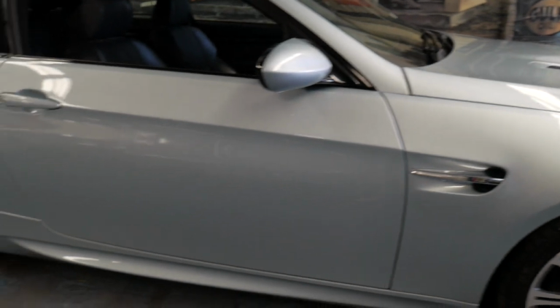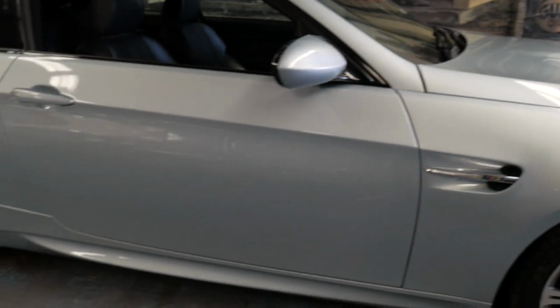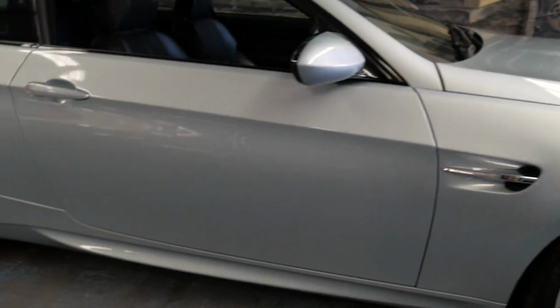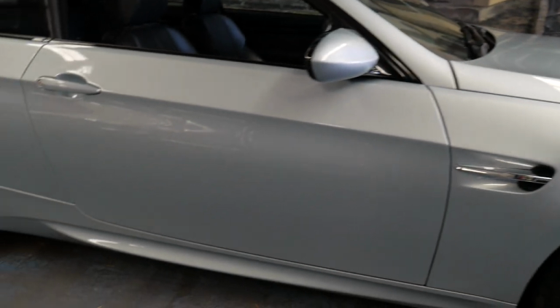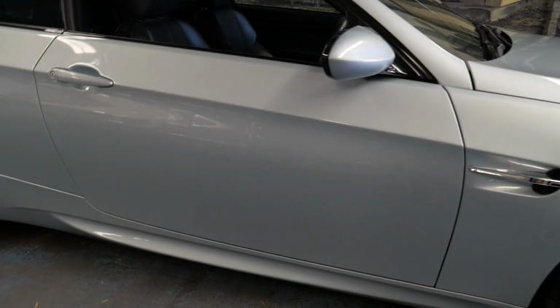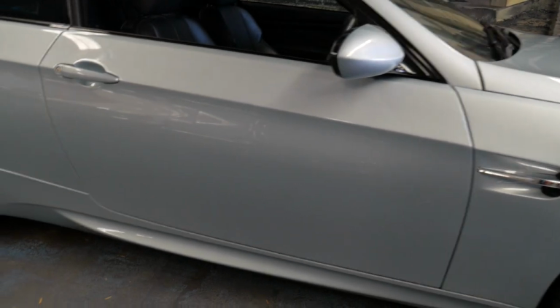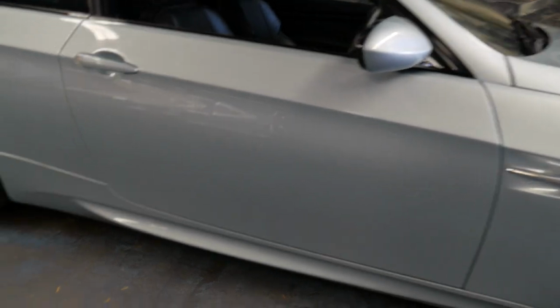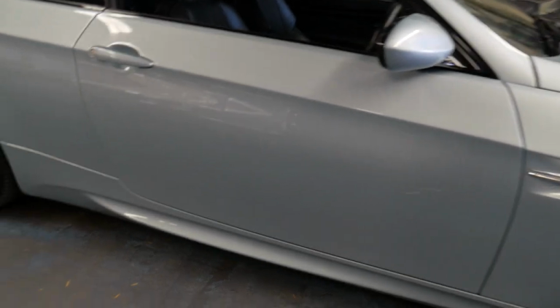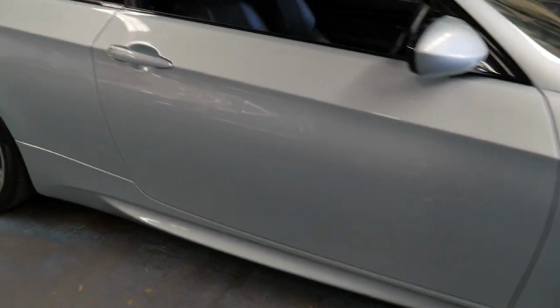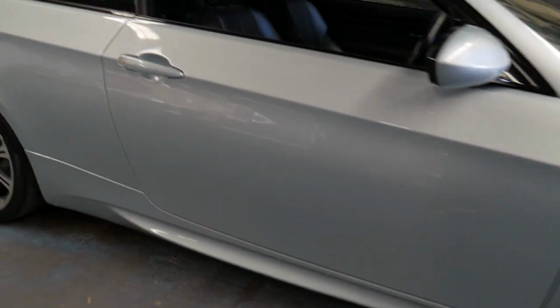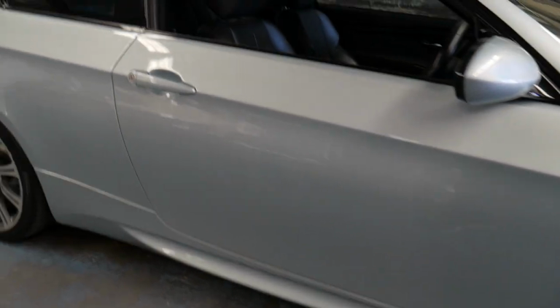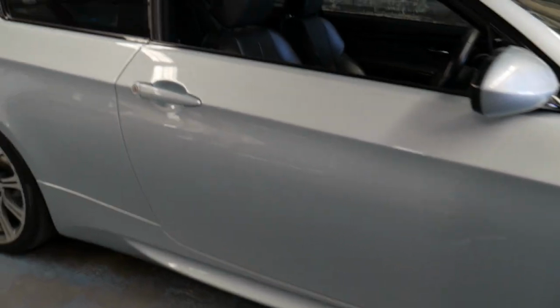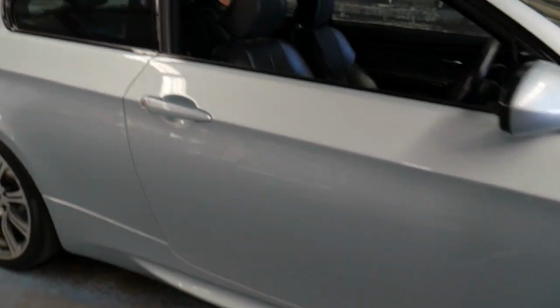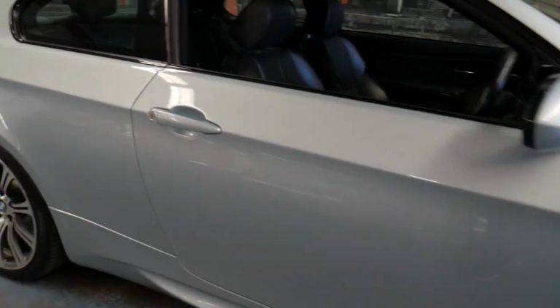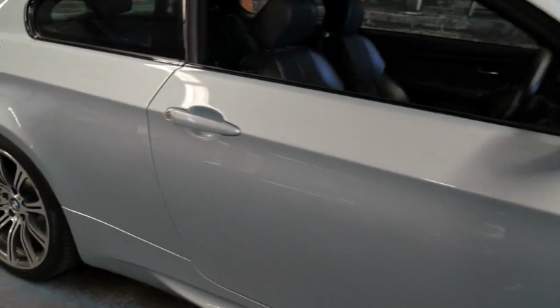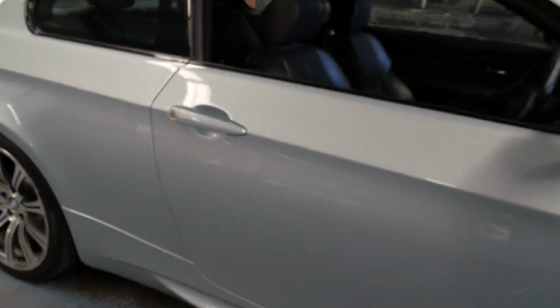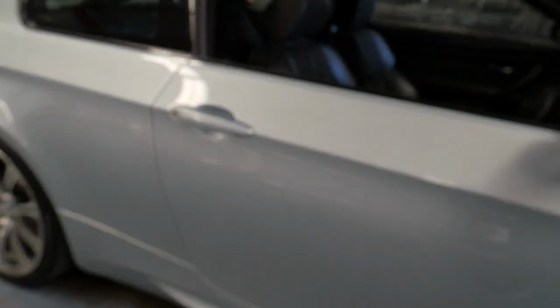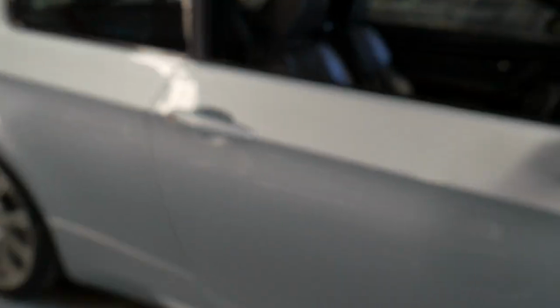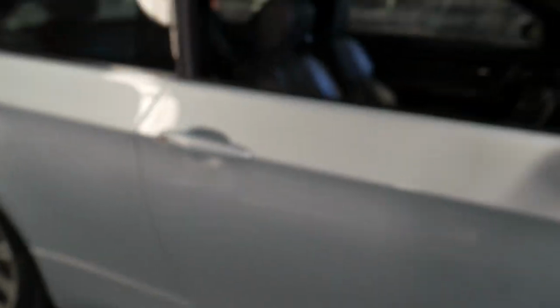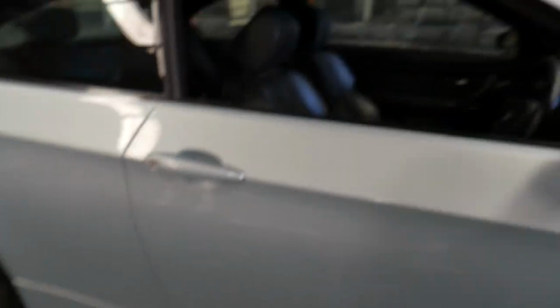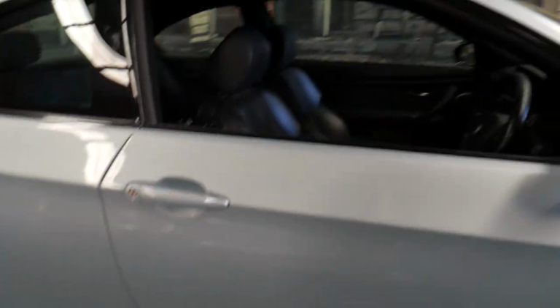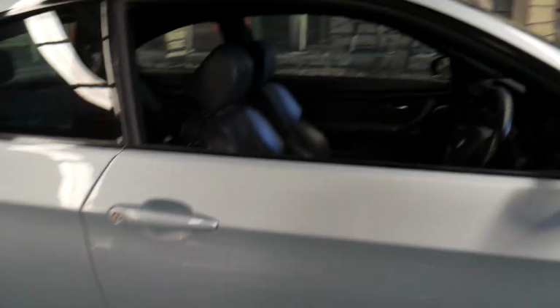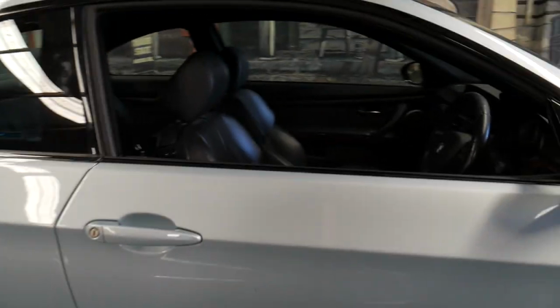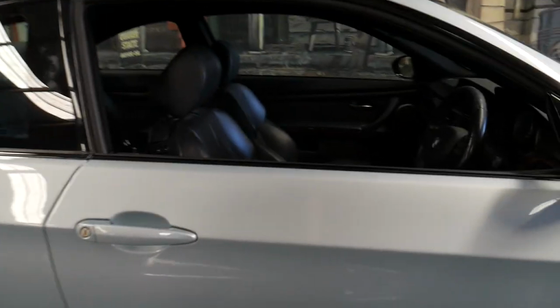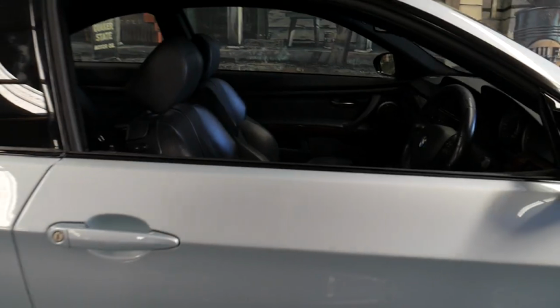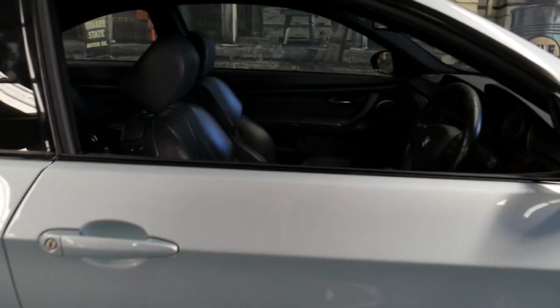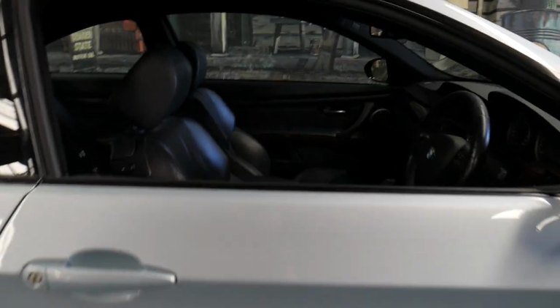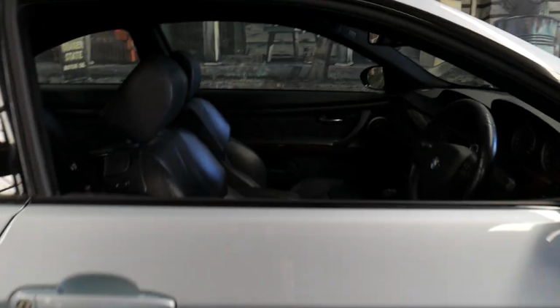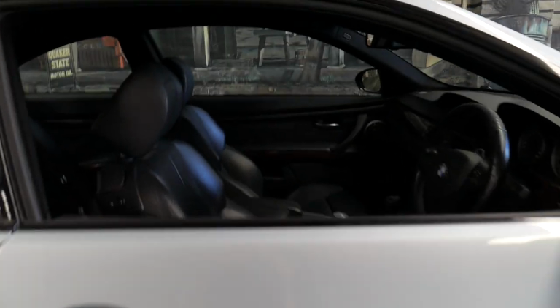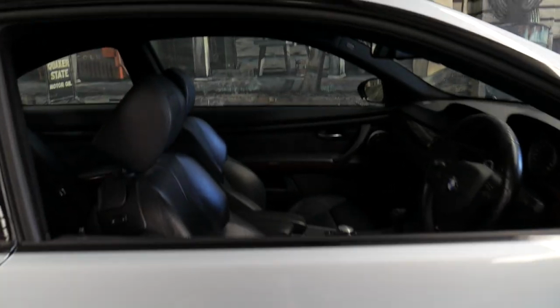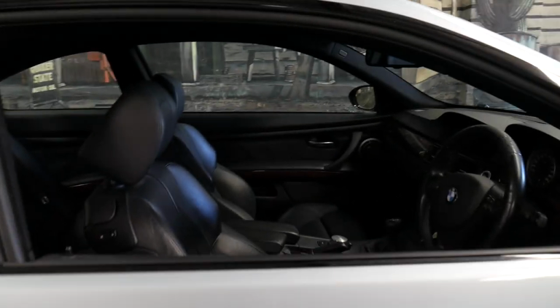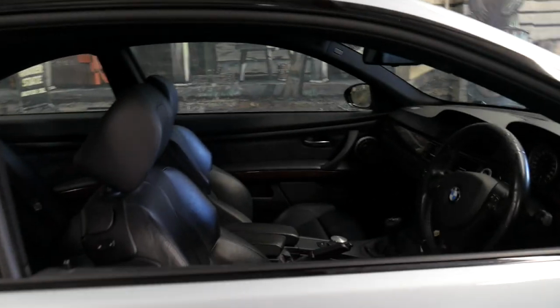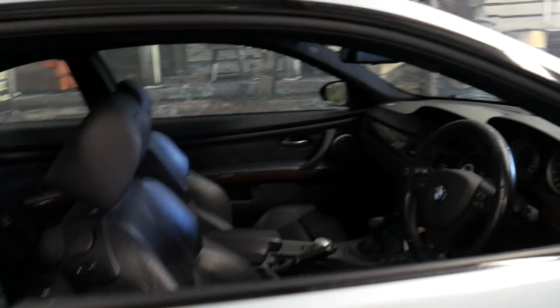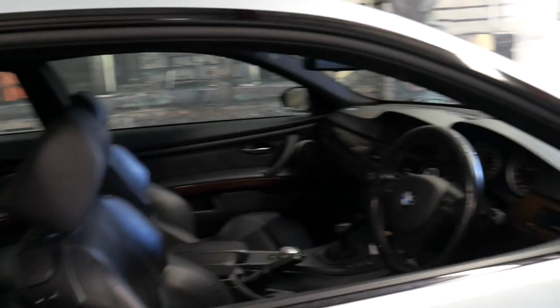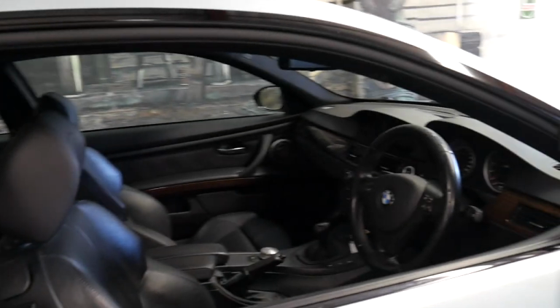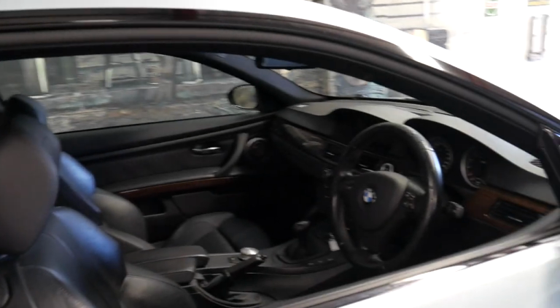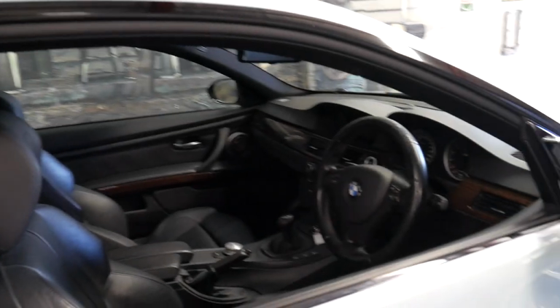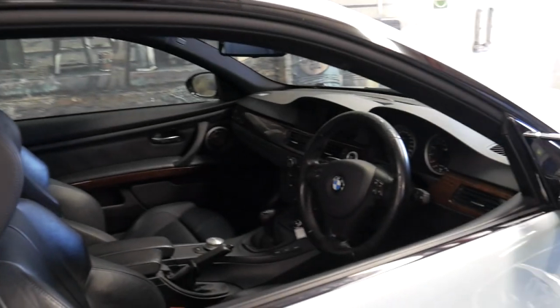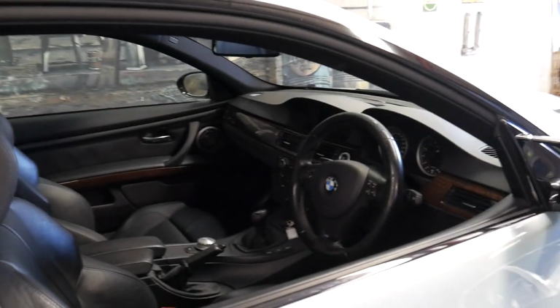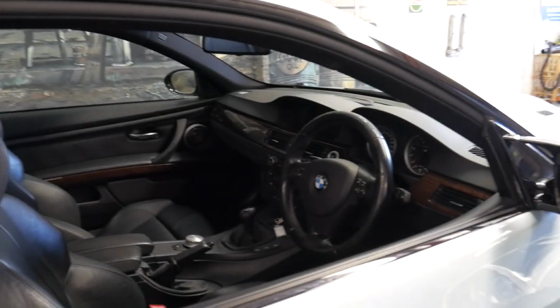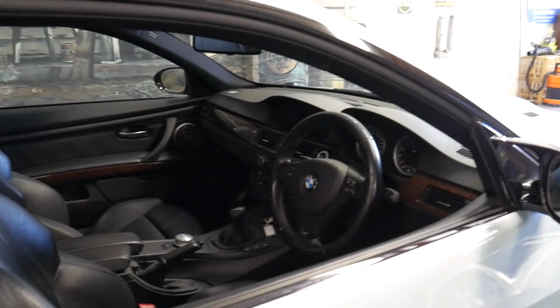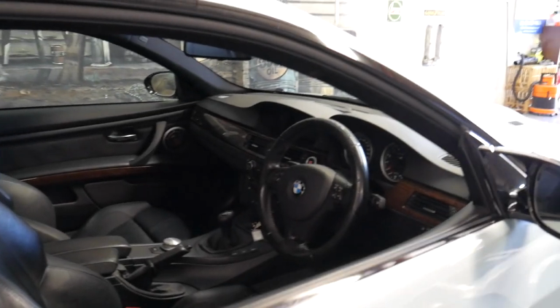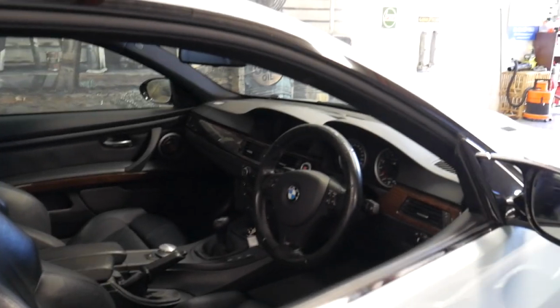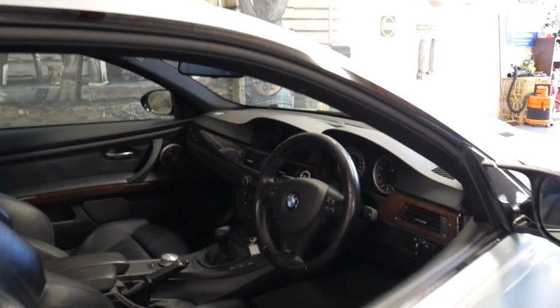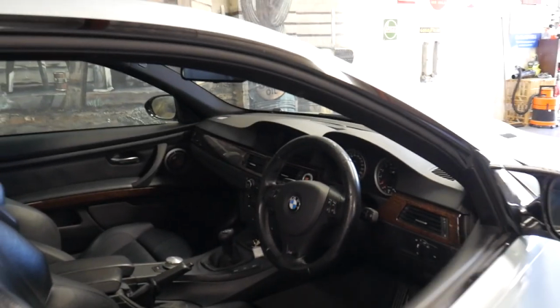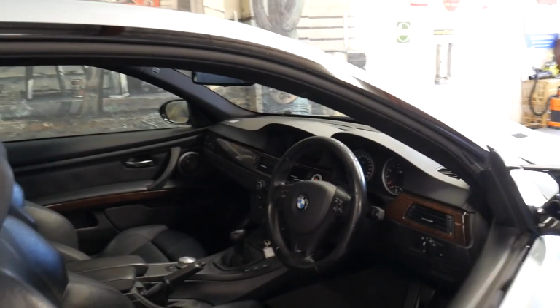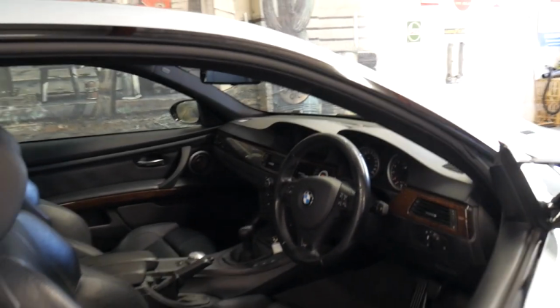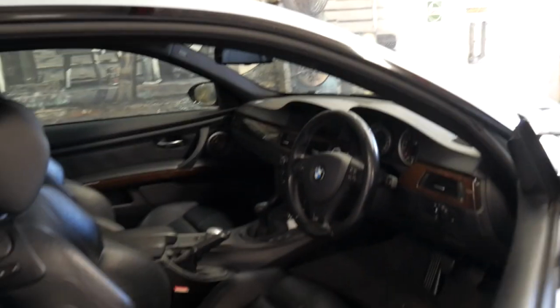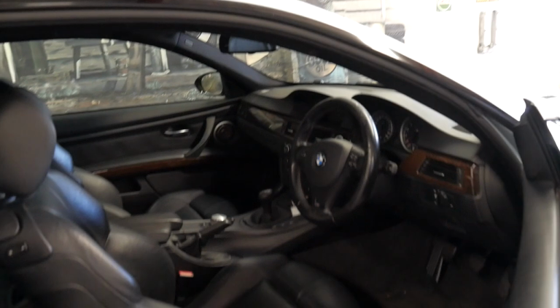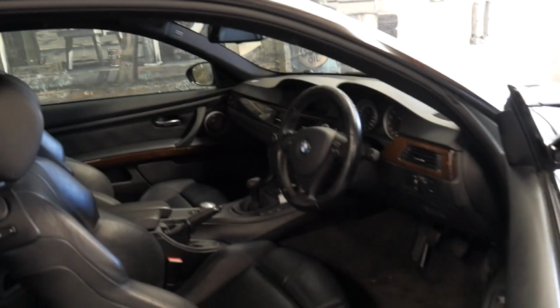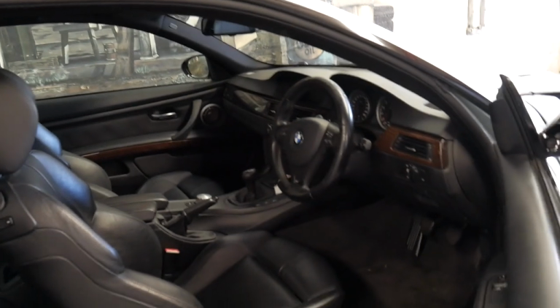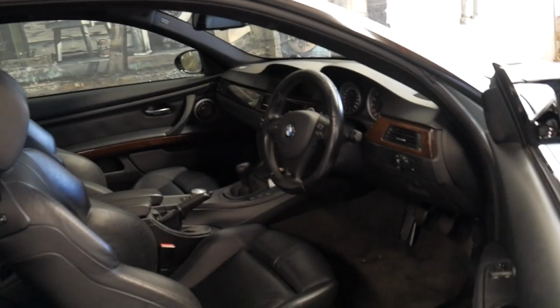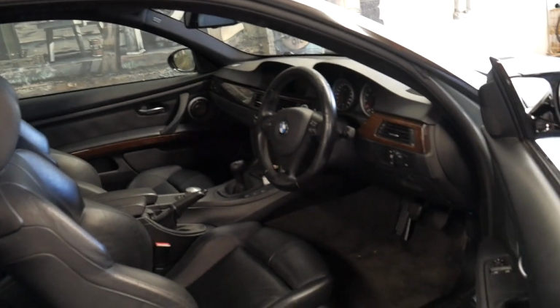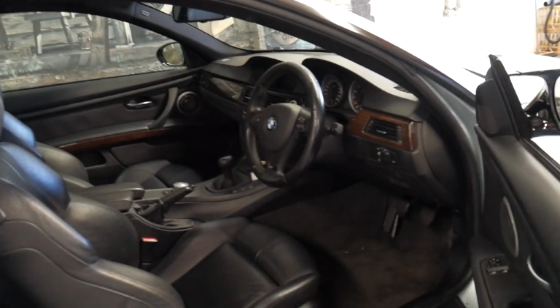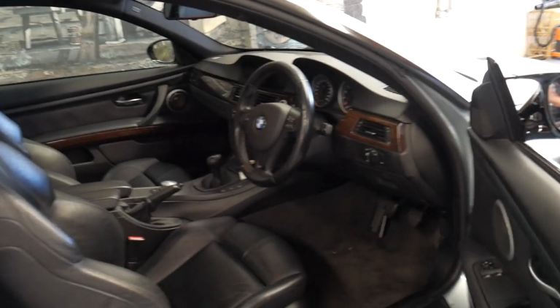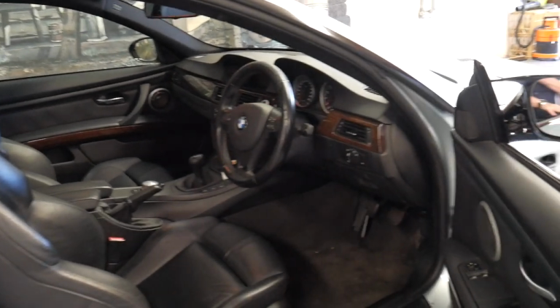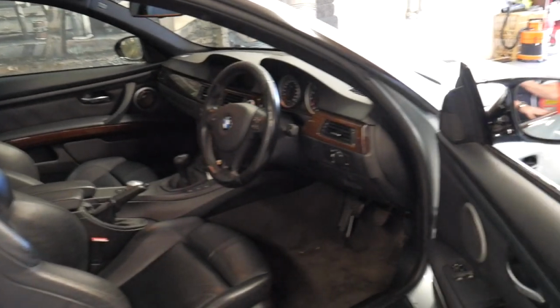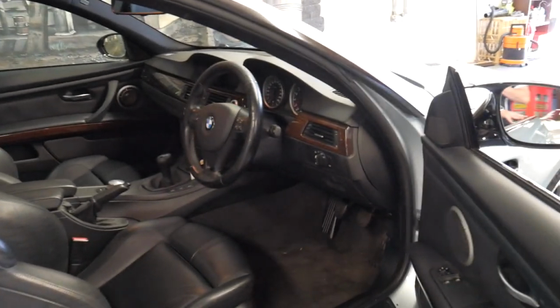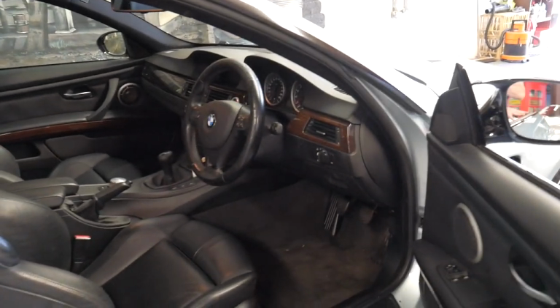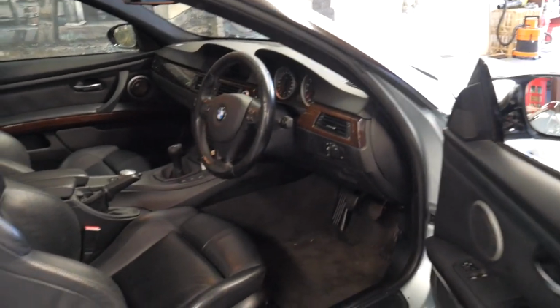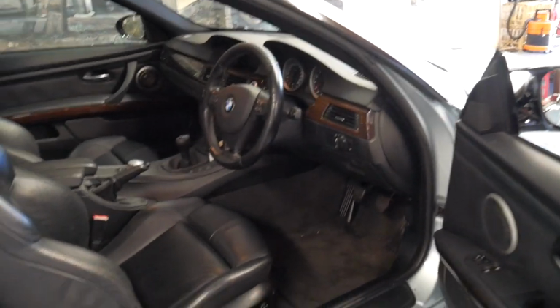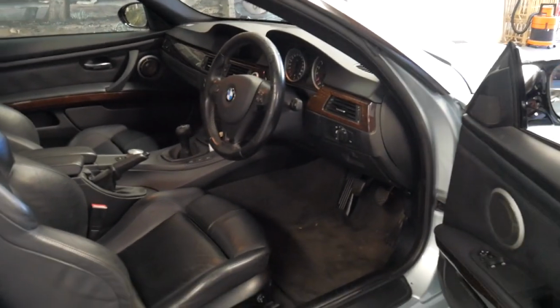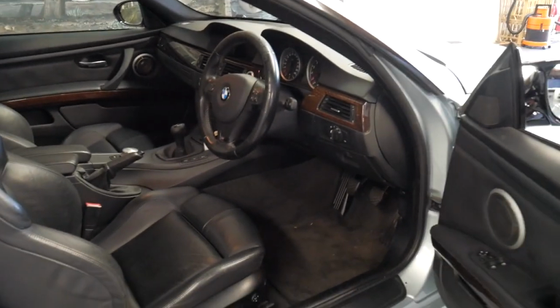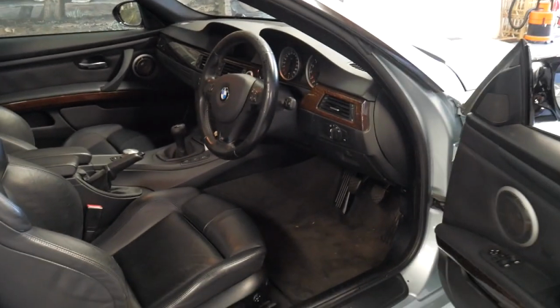My name's Richard from the Old Timer Centre, and we've been buying and selling BMWs since 1994.